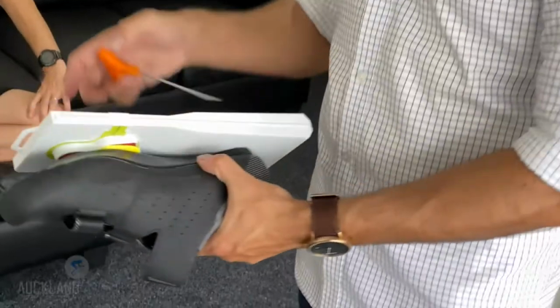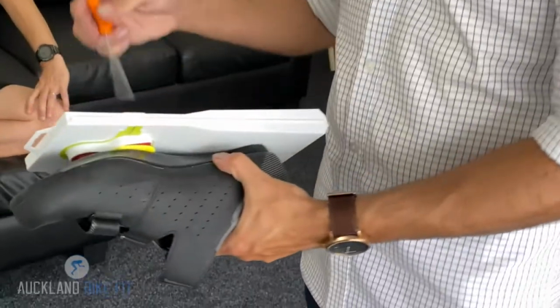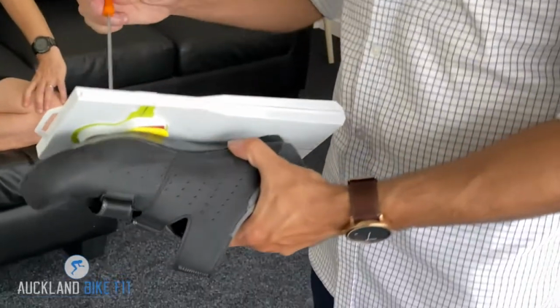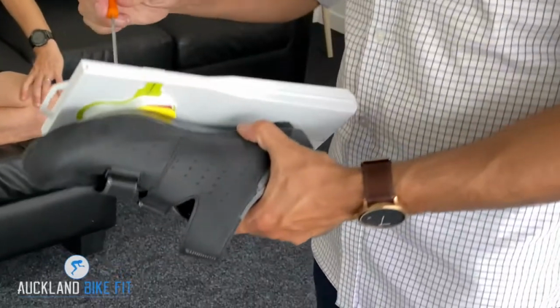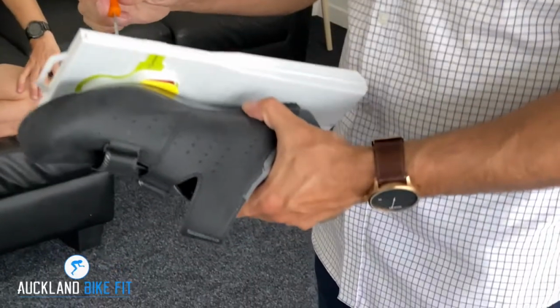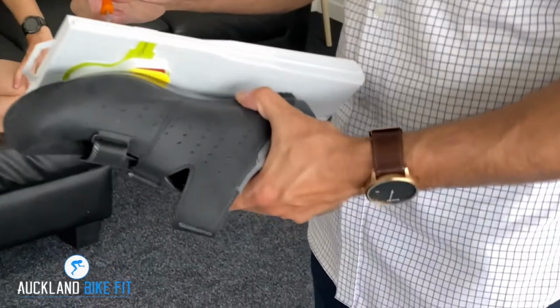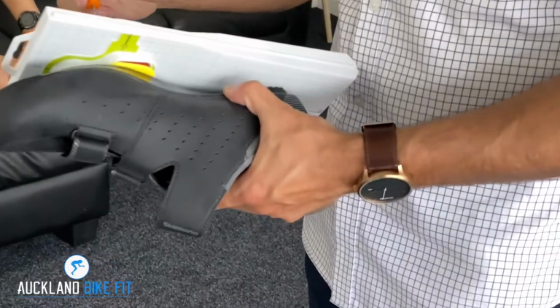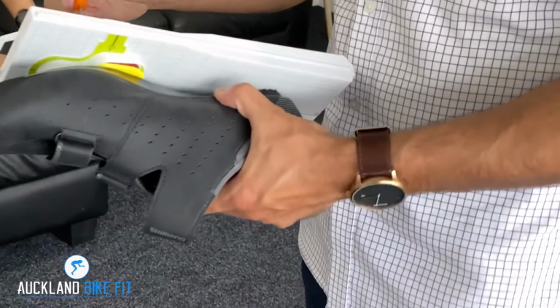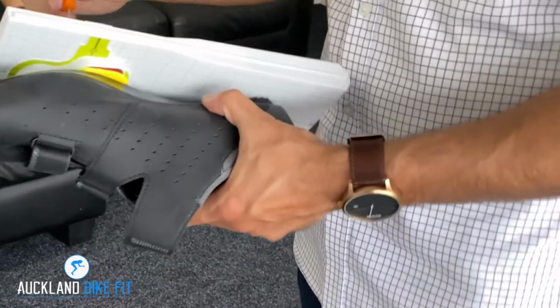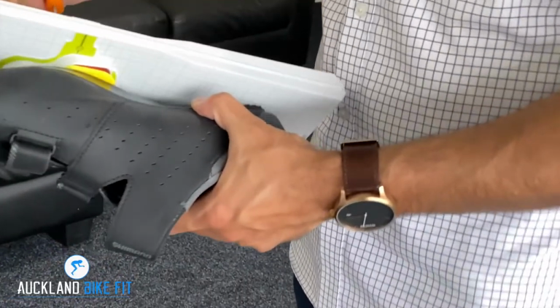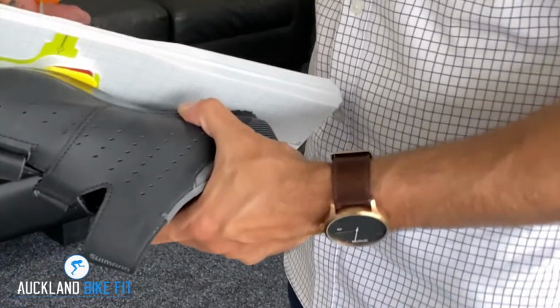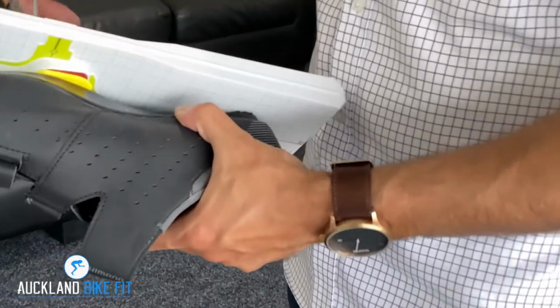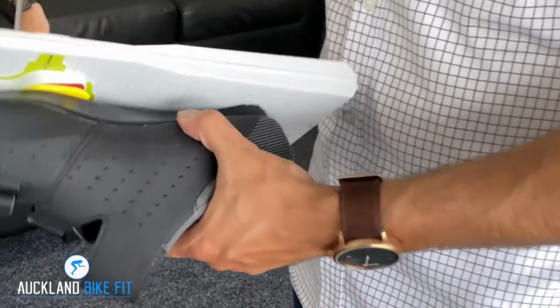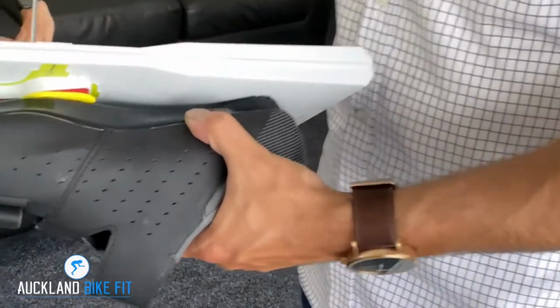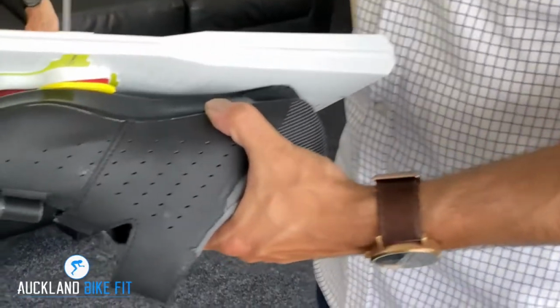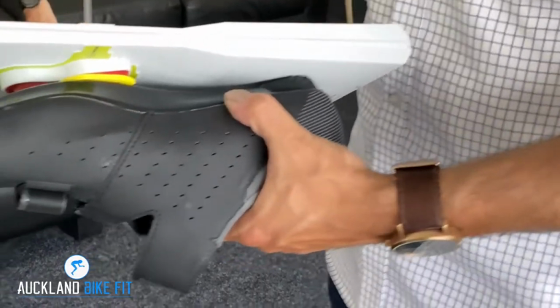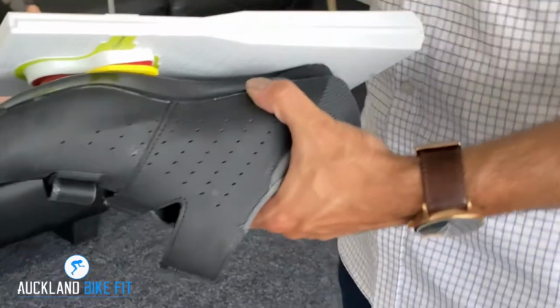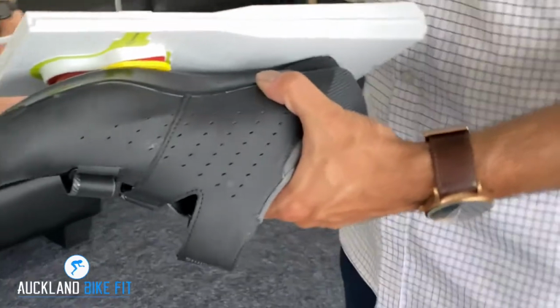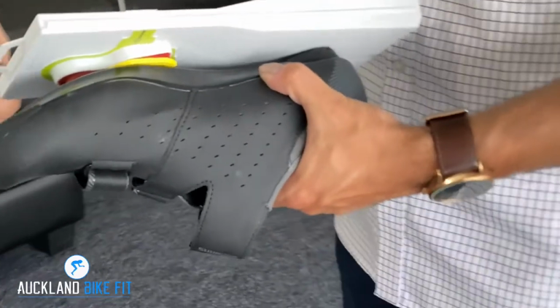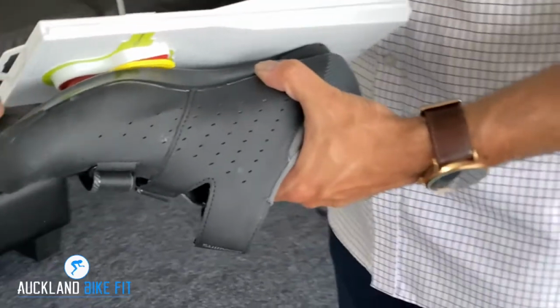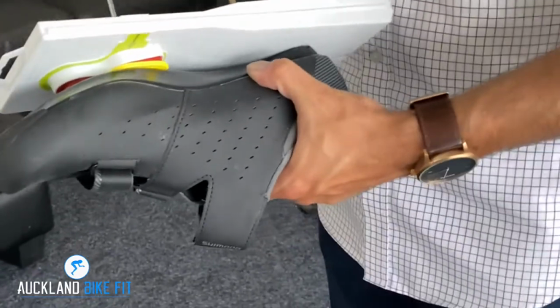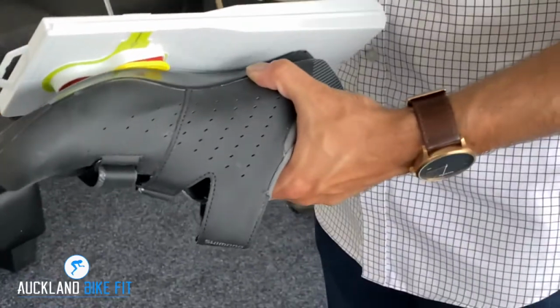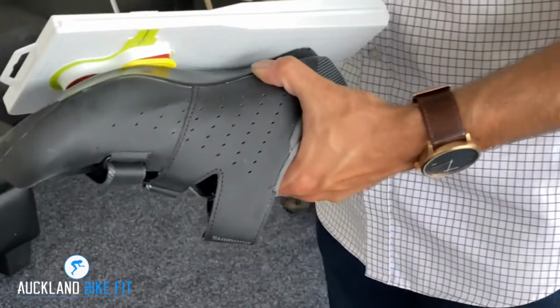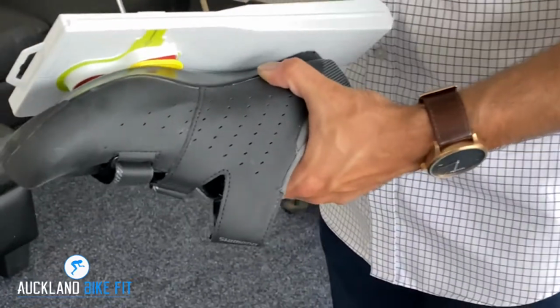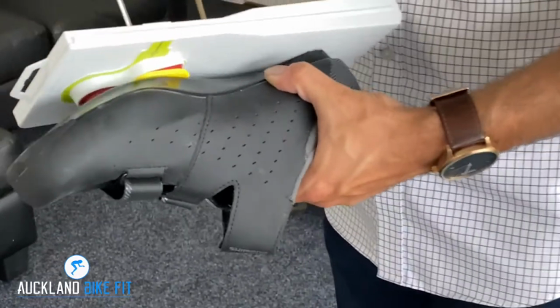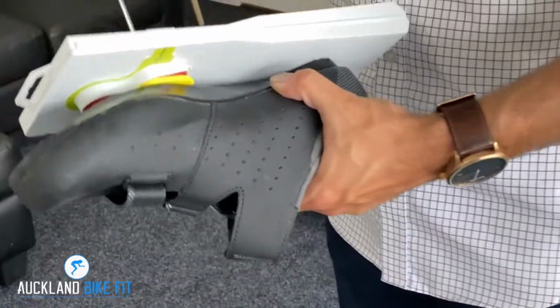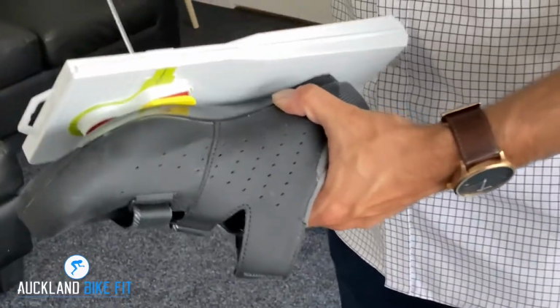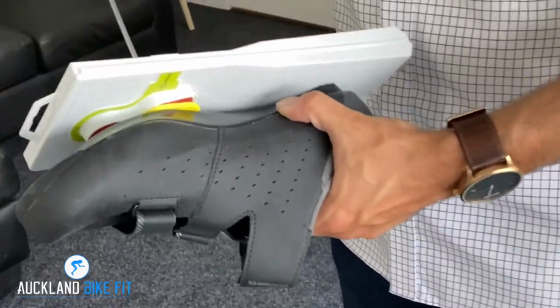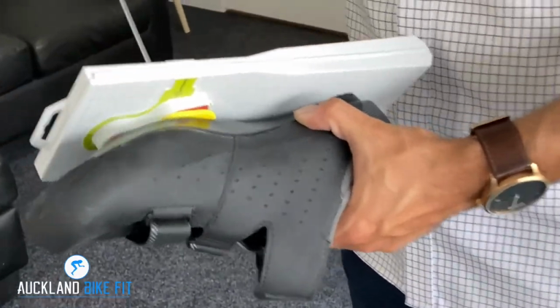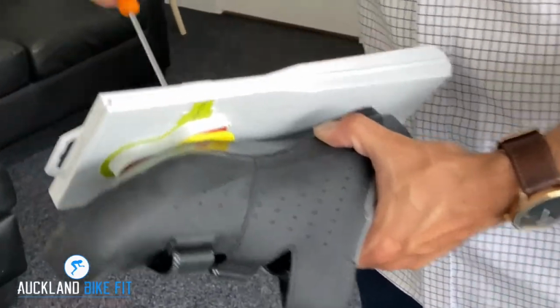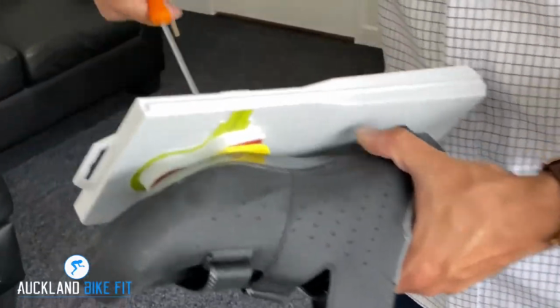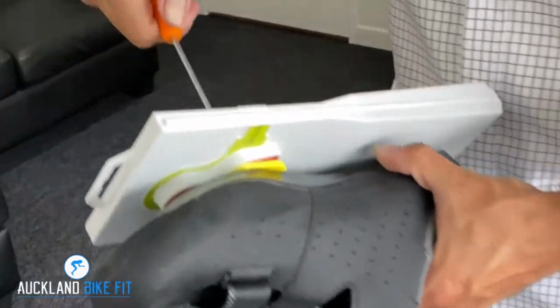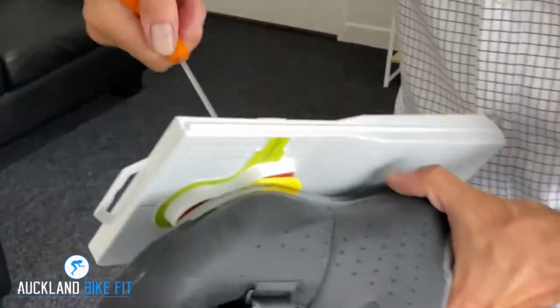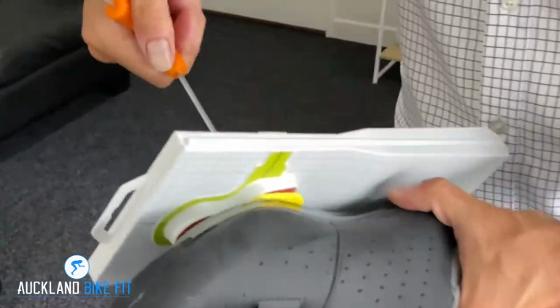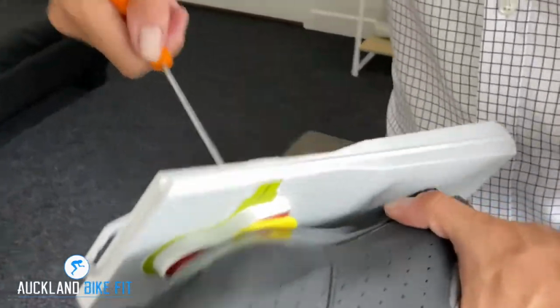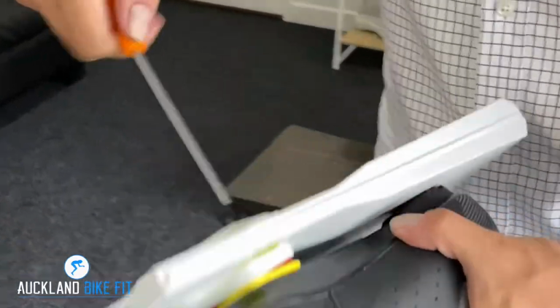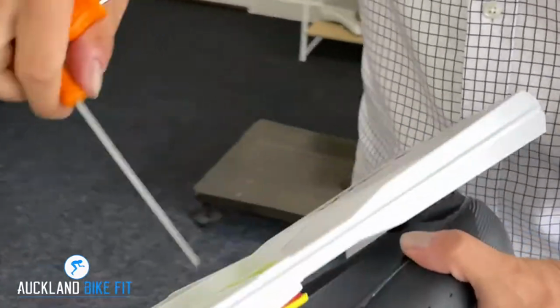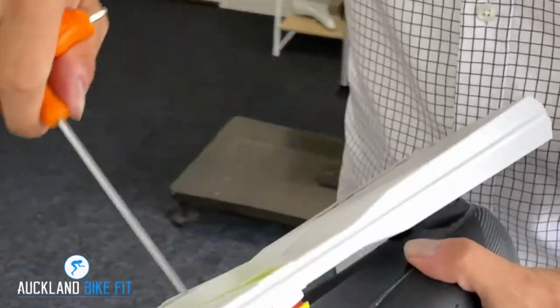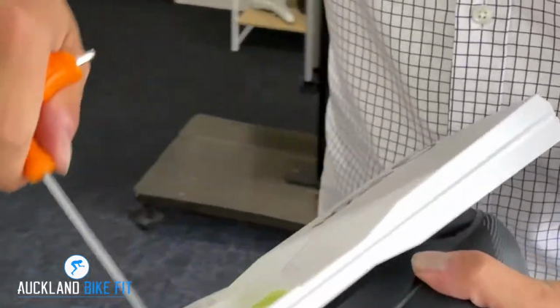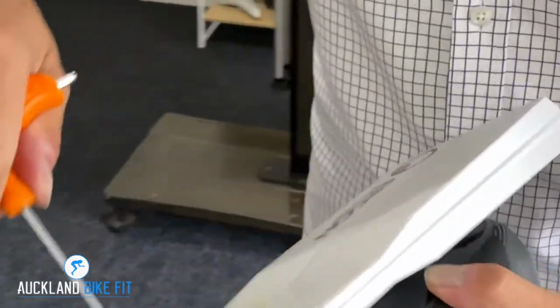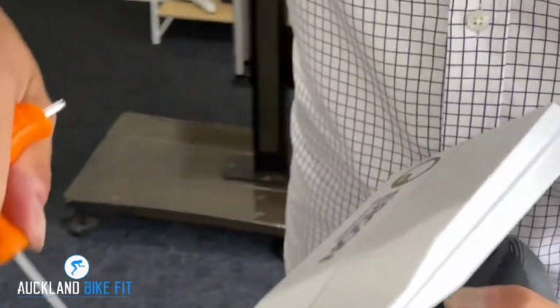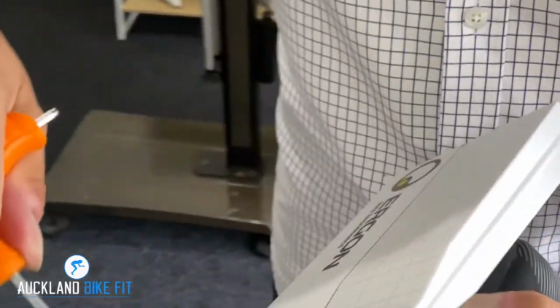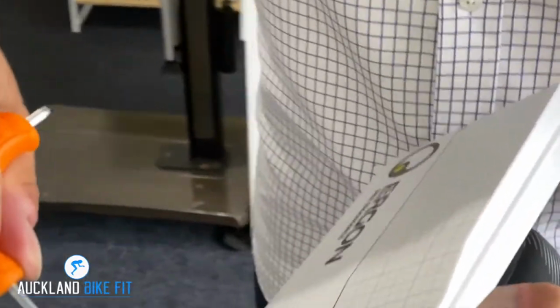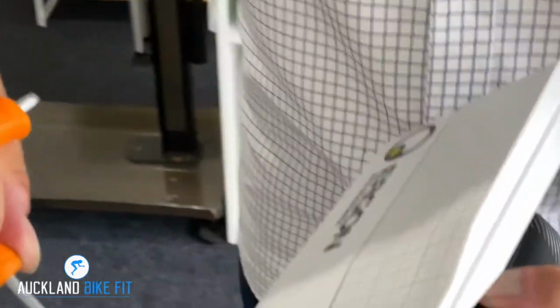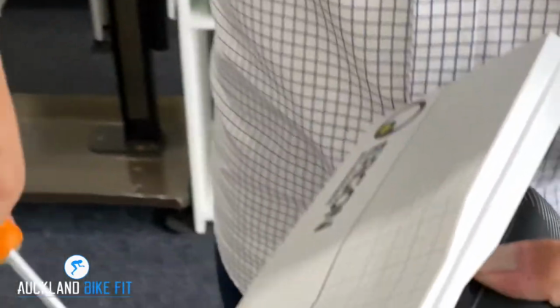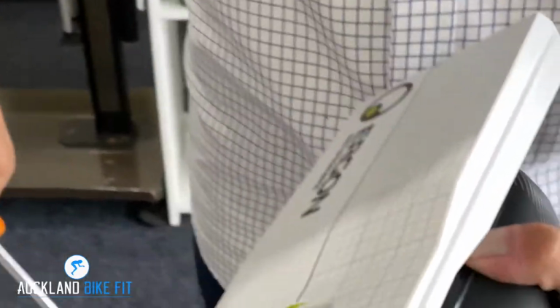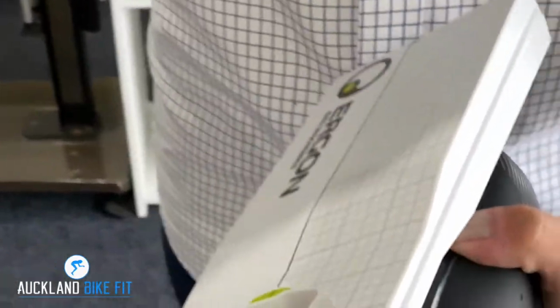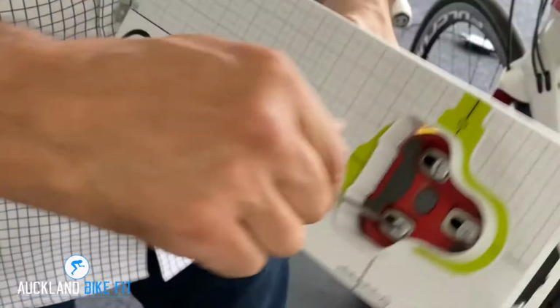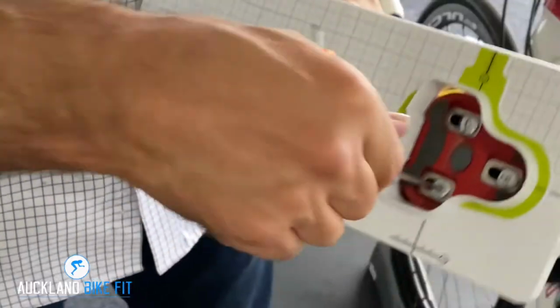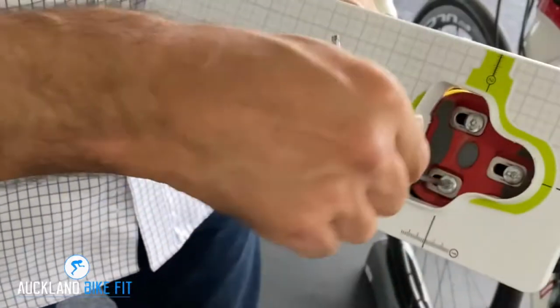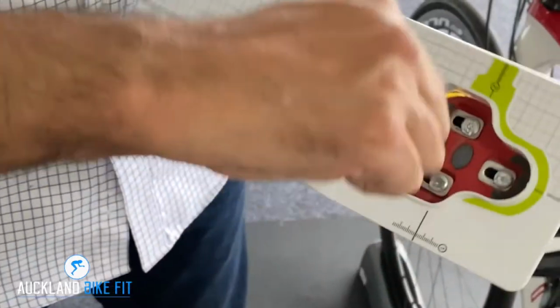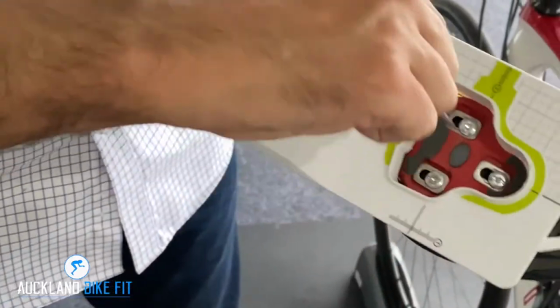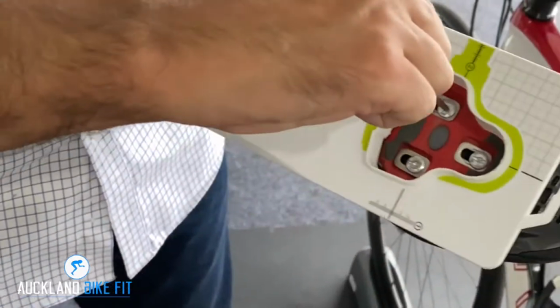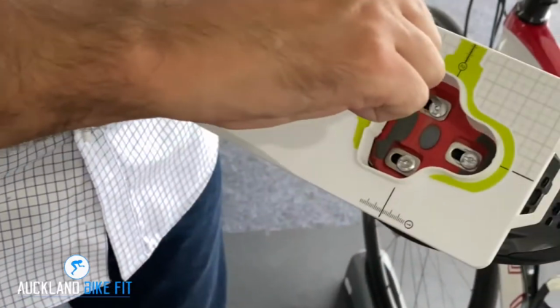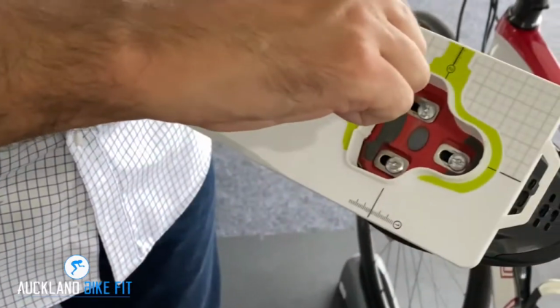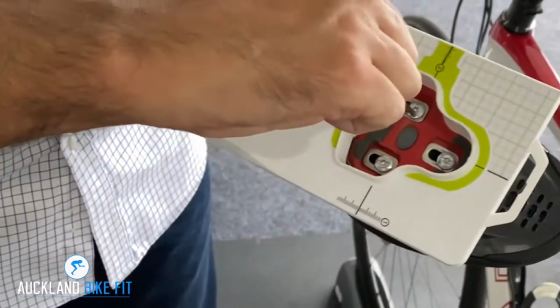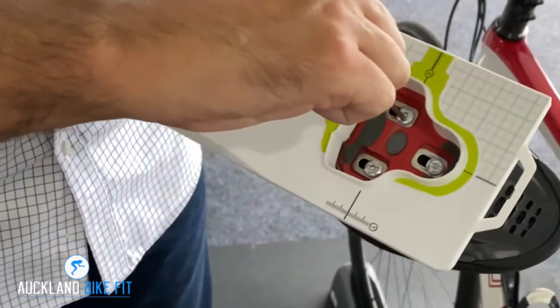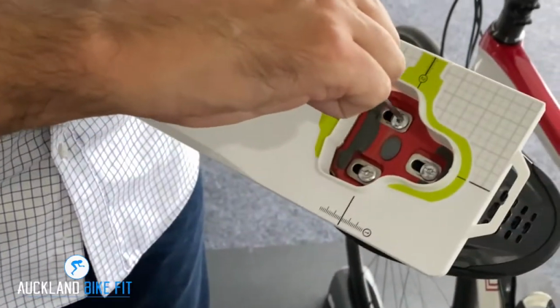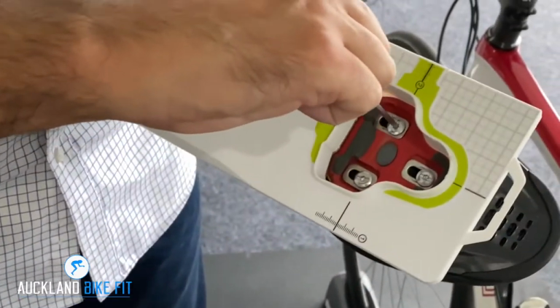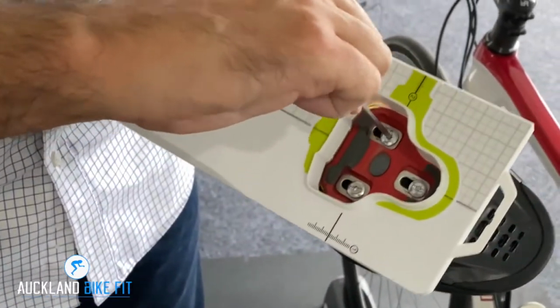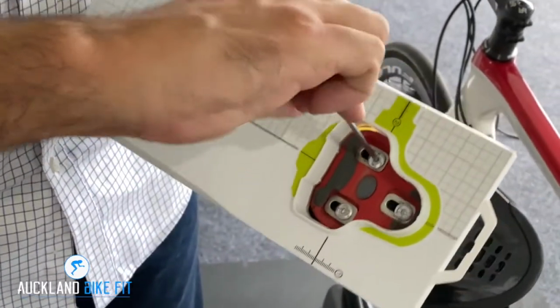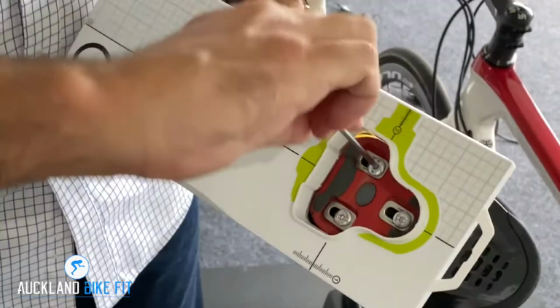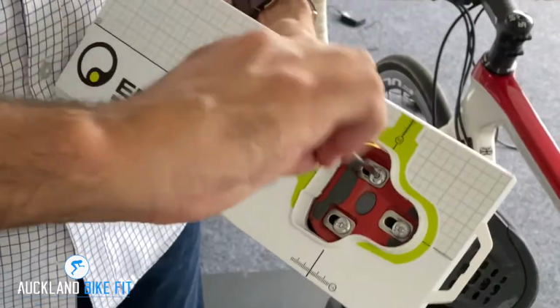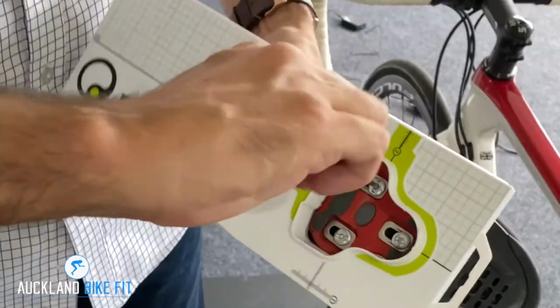People normally just draw around their cleats, but trust me, this method is really inaccurate. I've got a much better way.